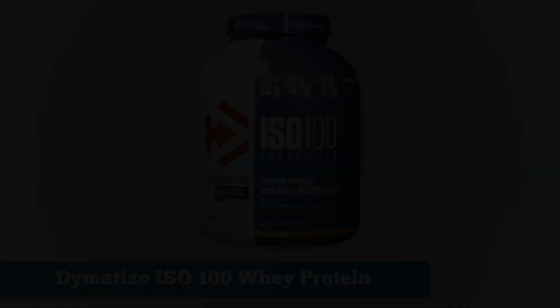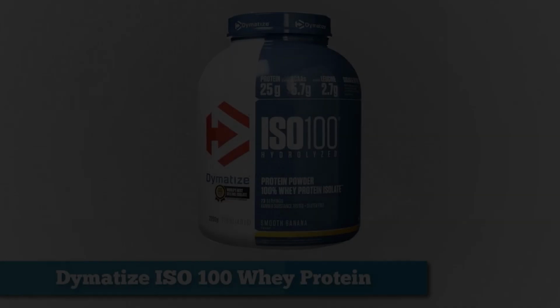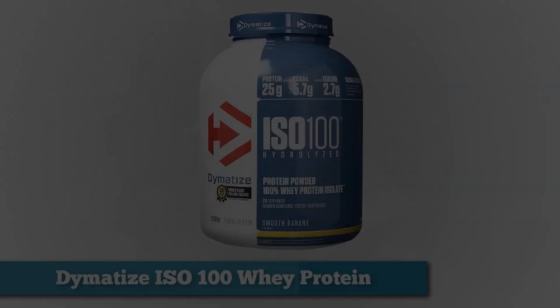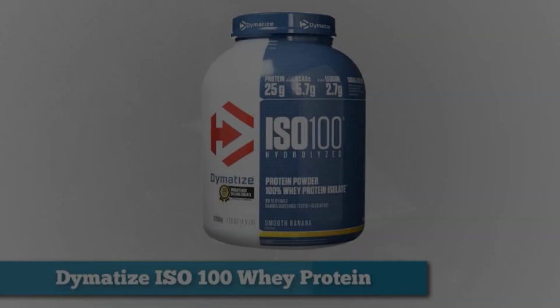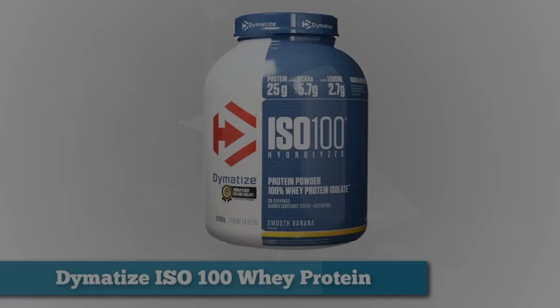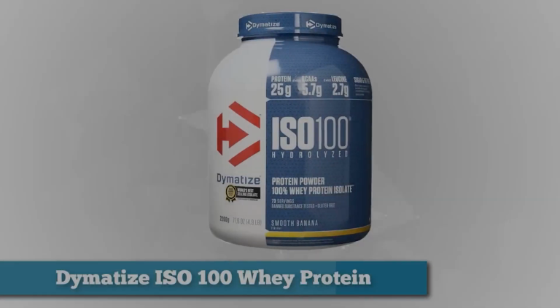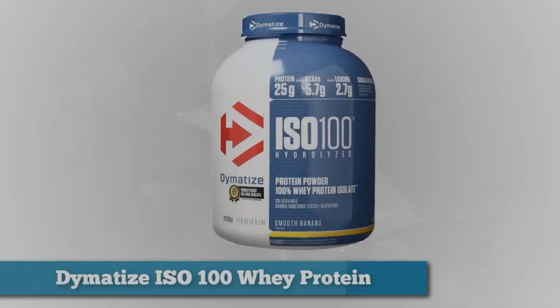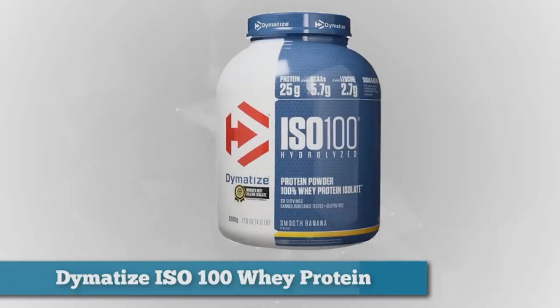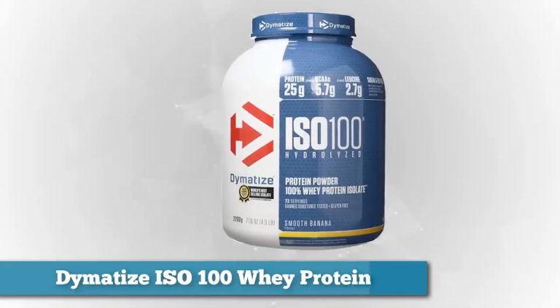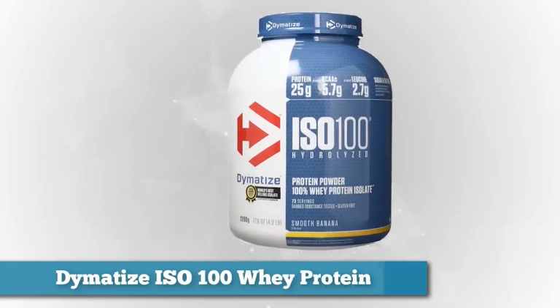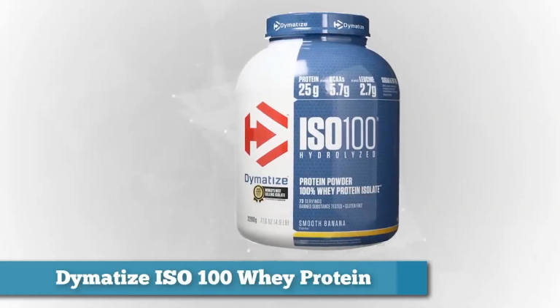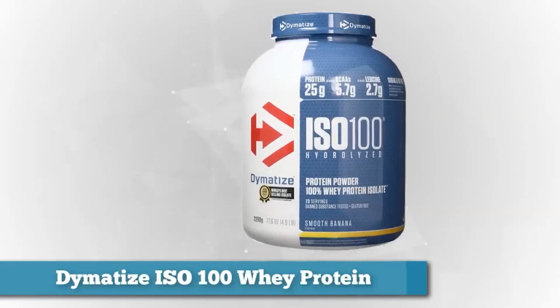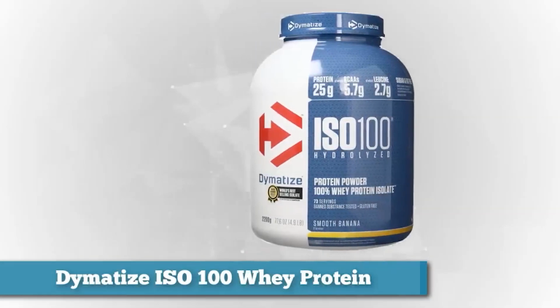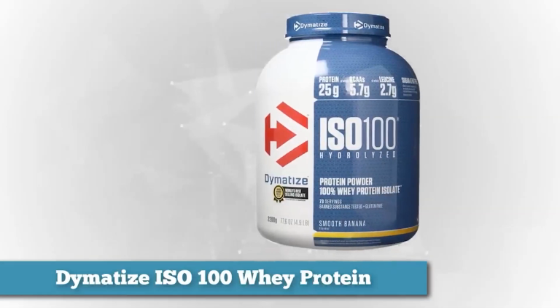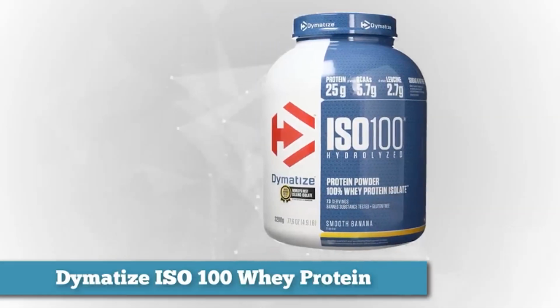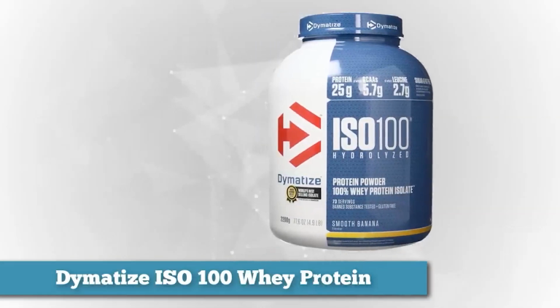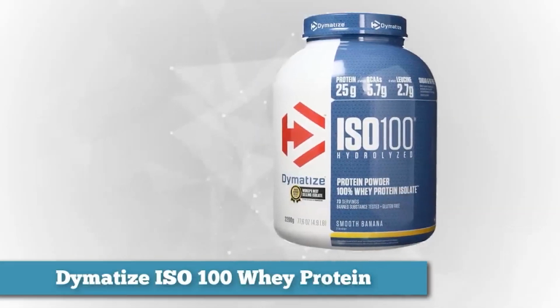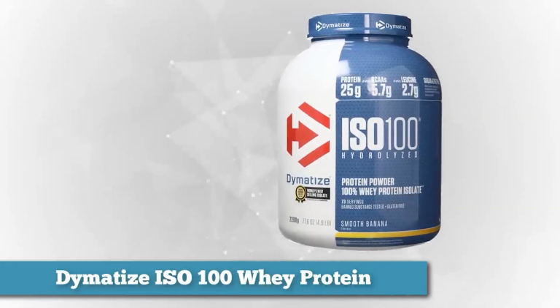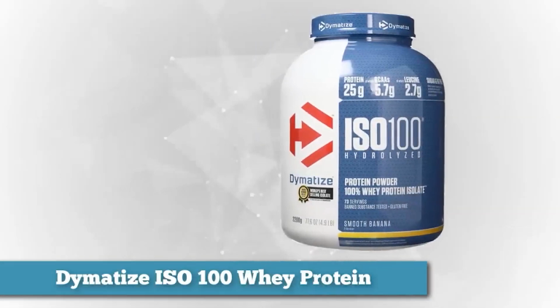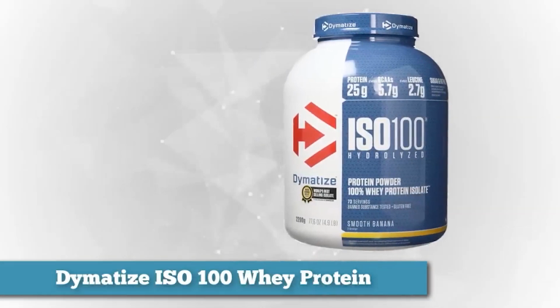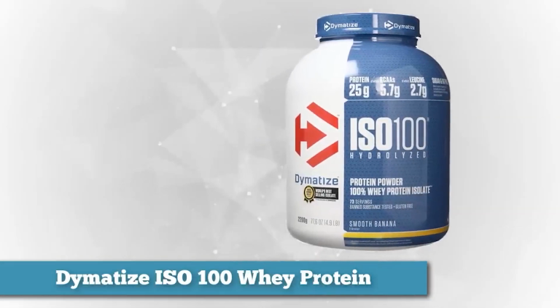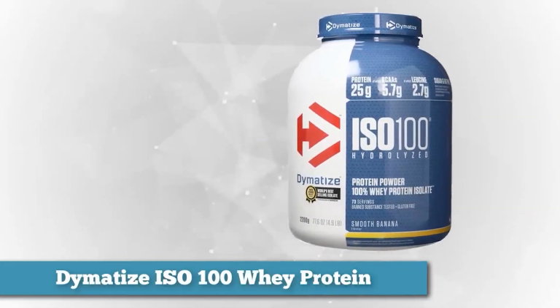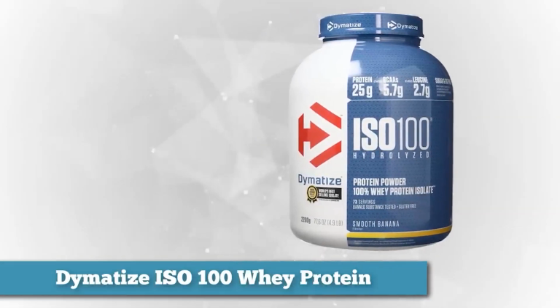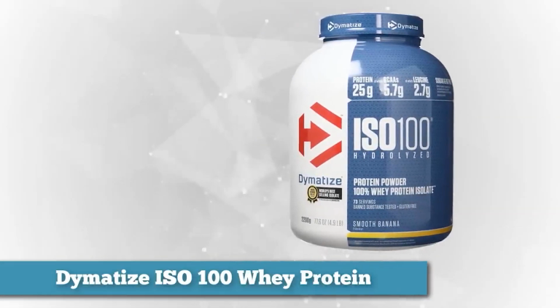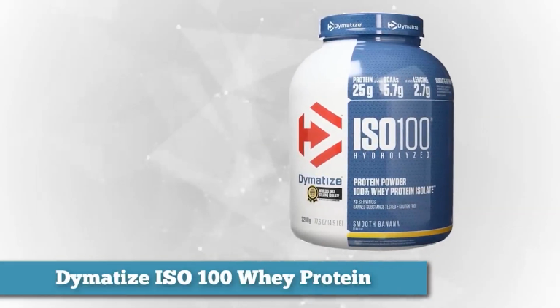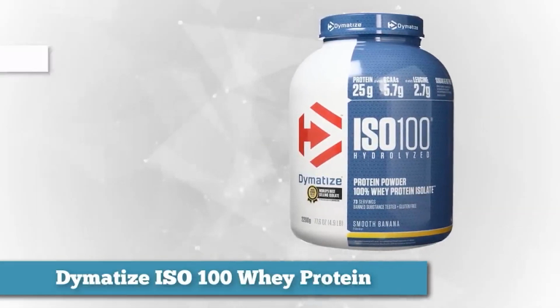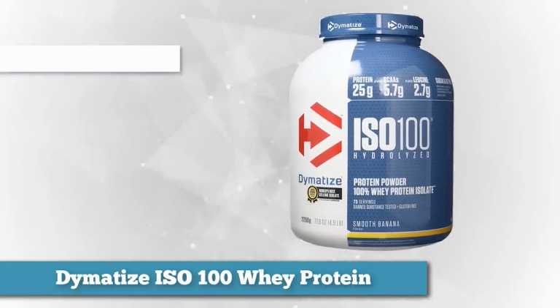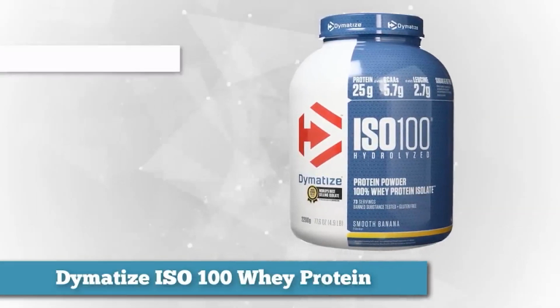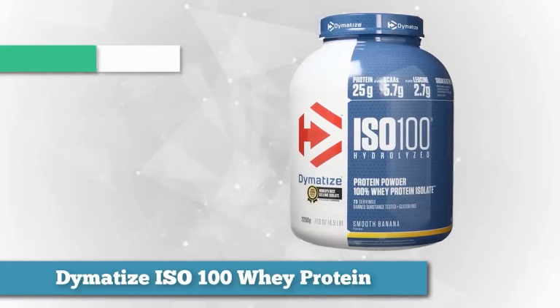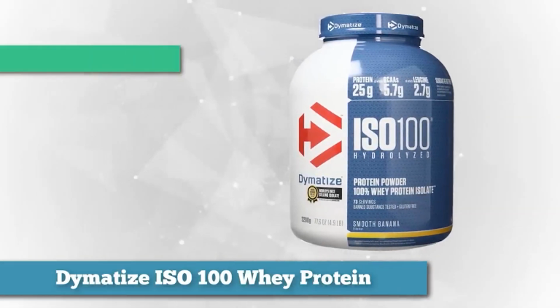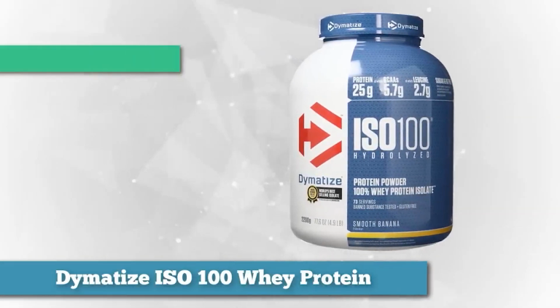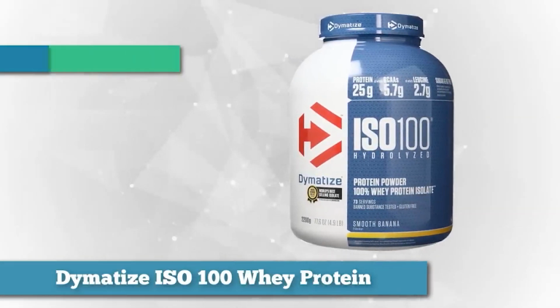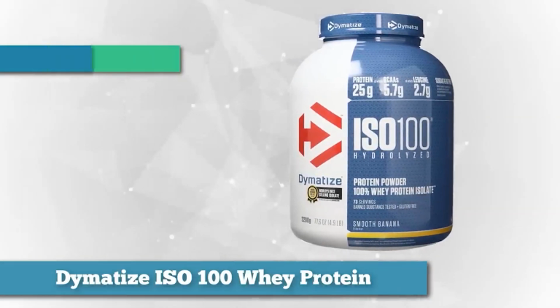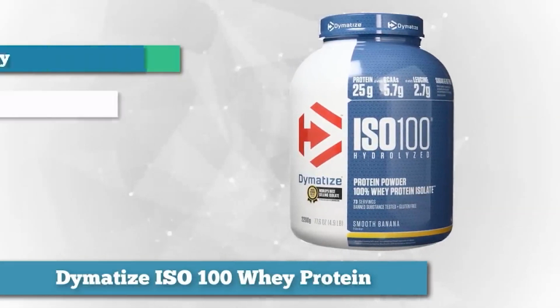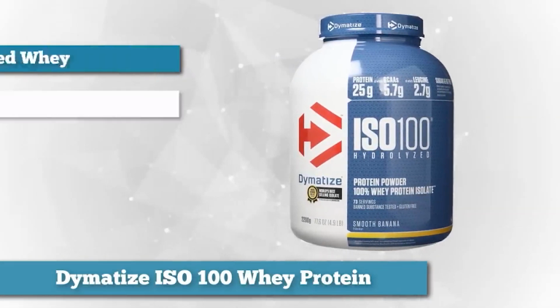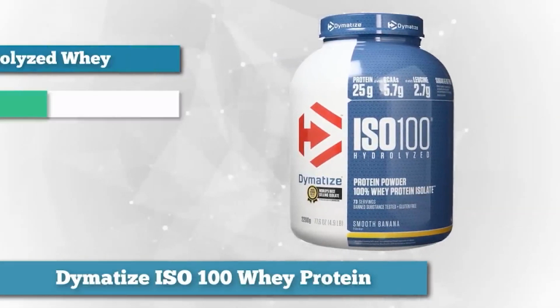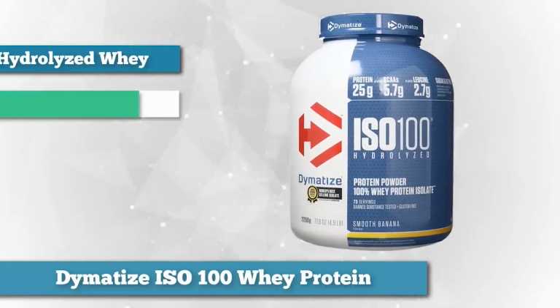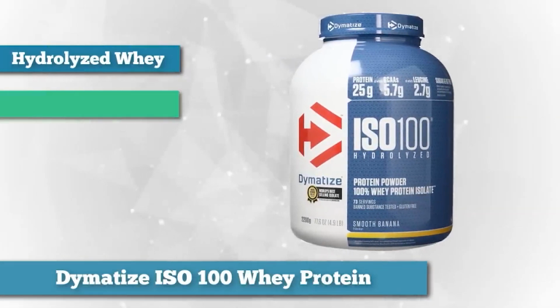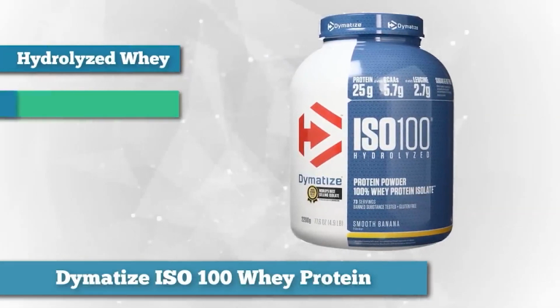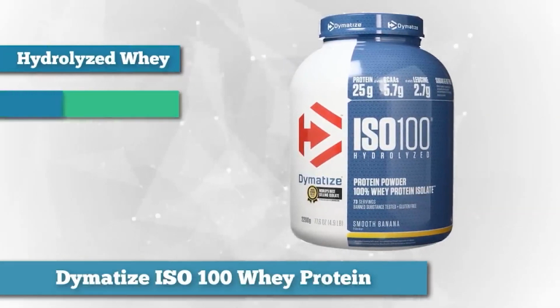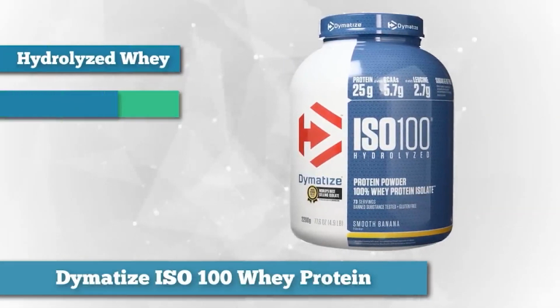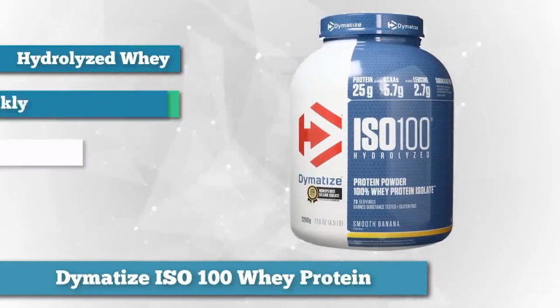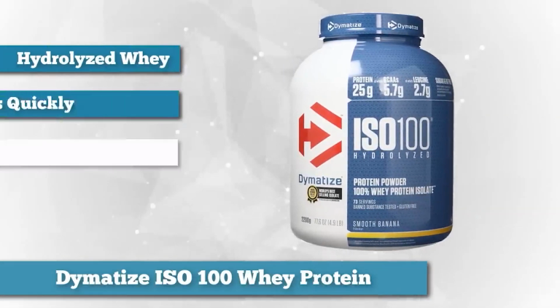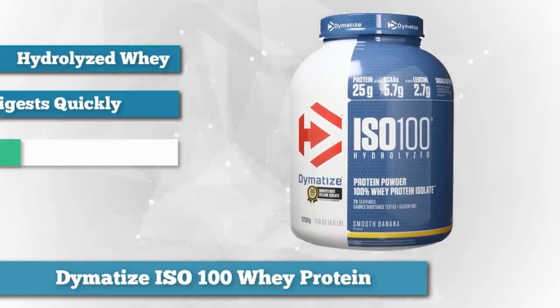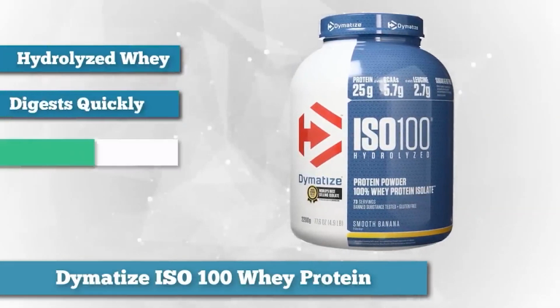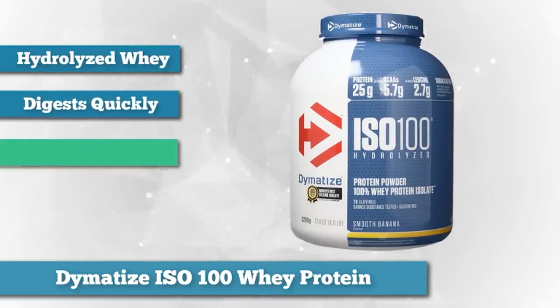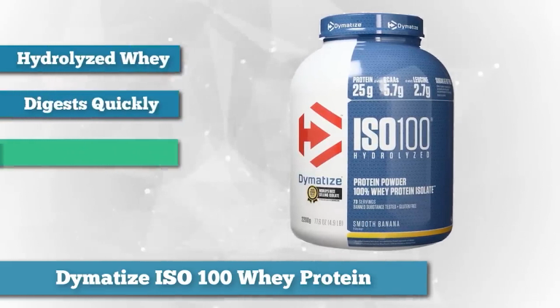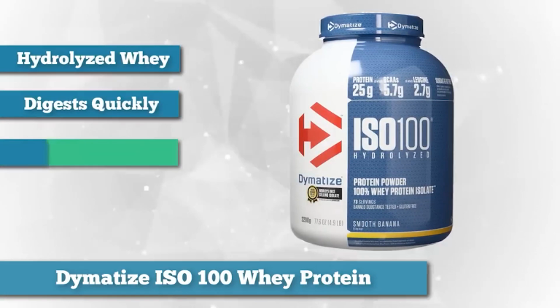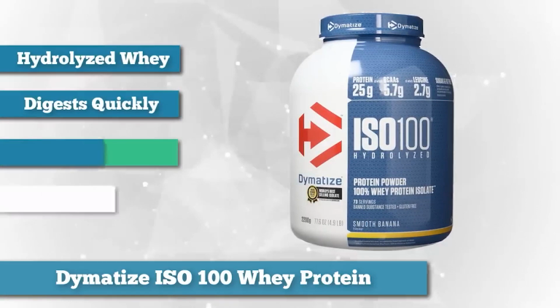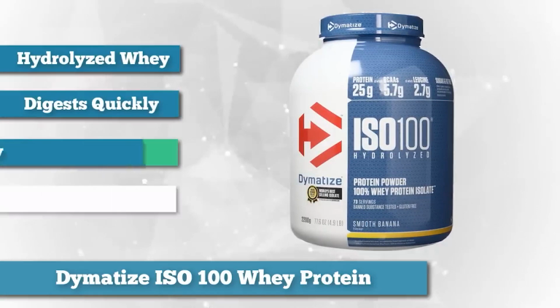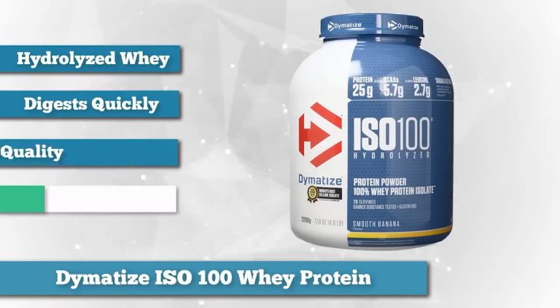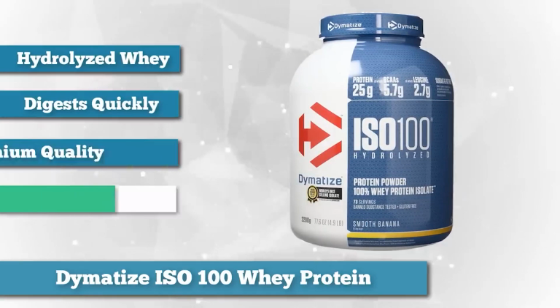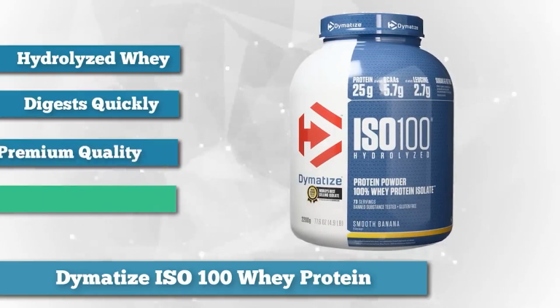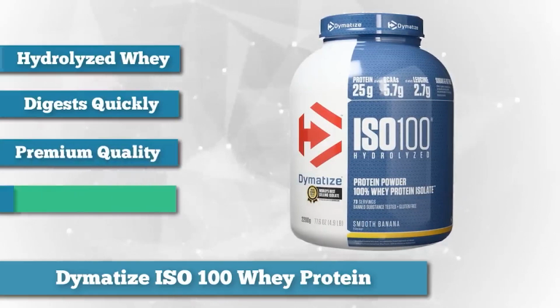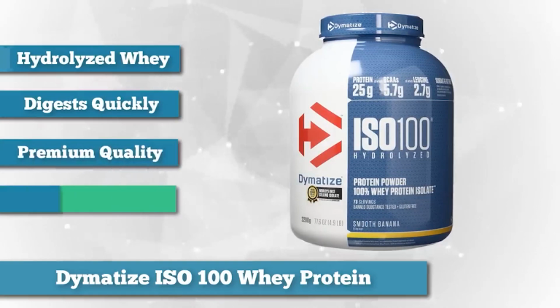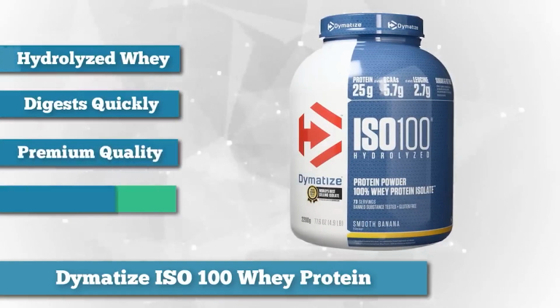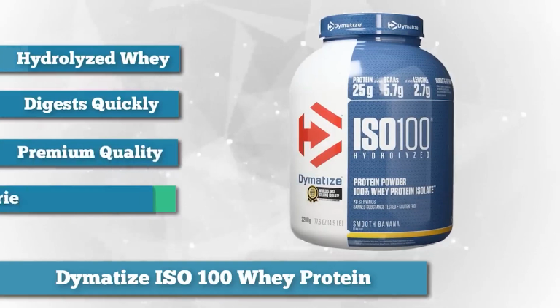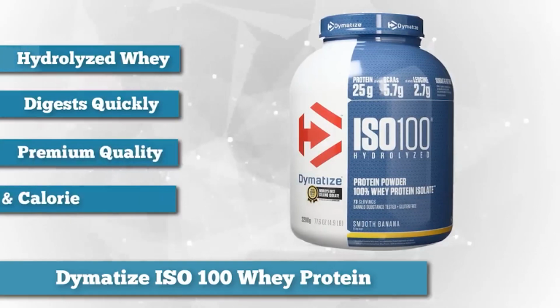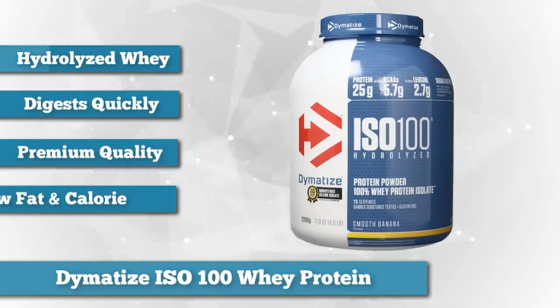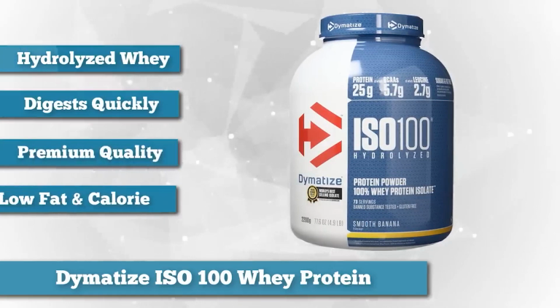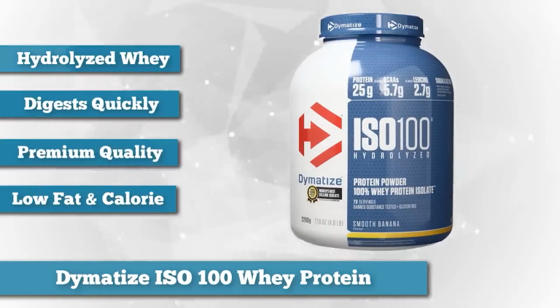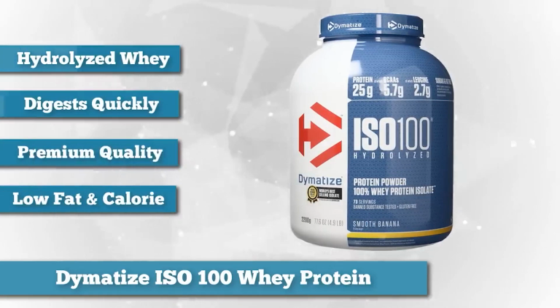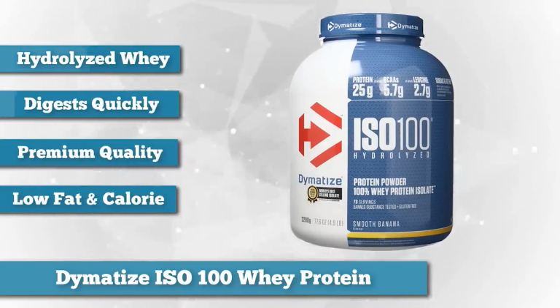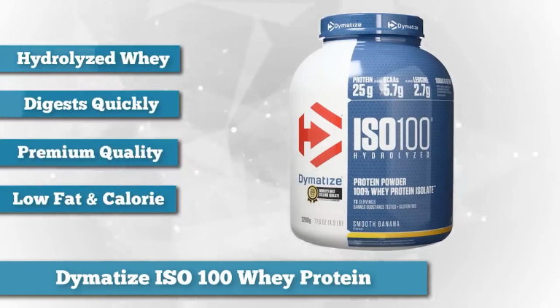Dymatize is a pretty well-known name in the supplement game, producing bars, protein powders, mass gainers, creatine, glutamine, and everything in between.